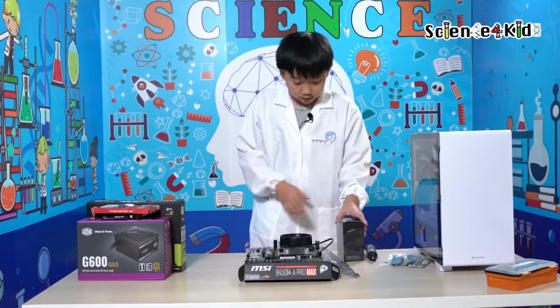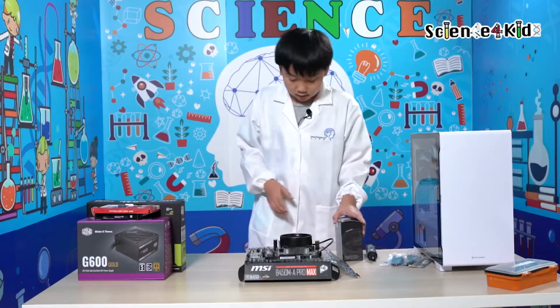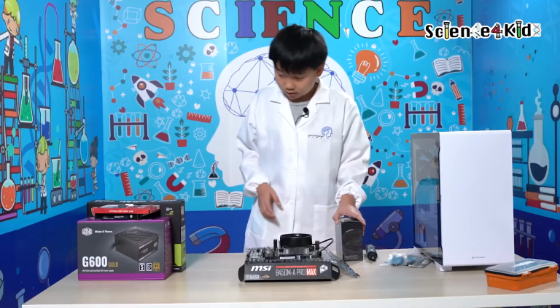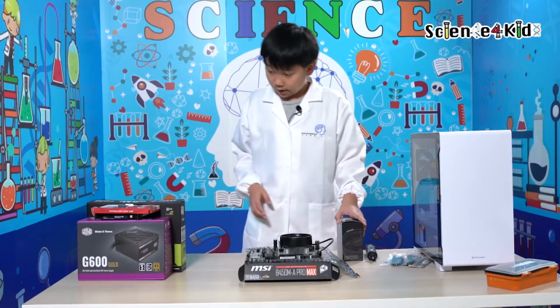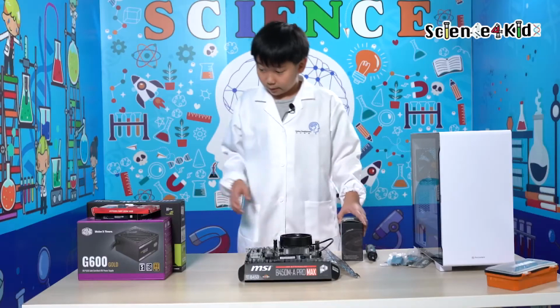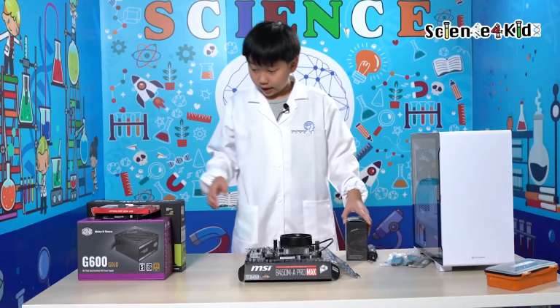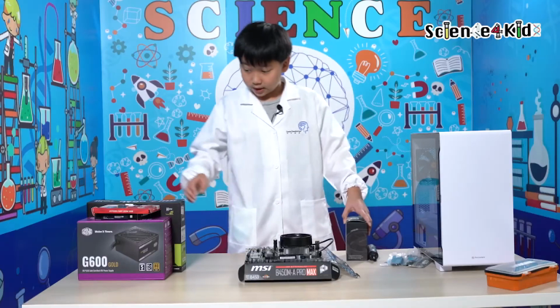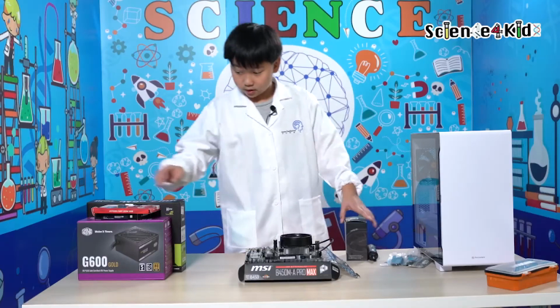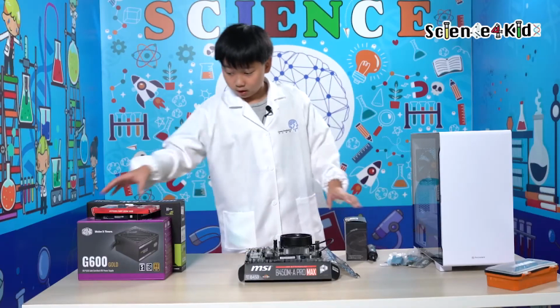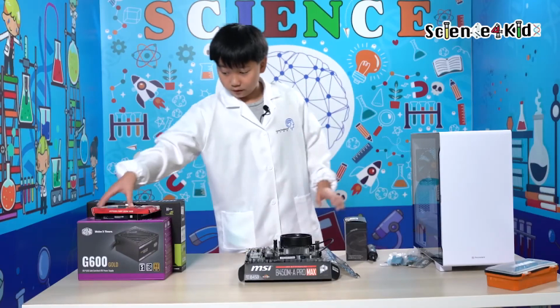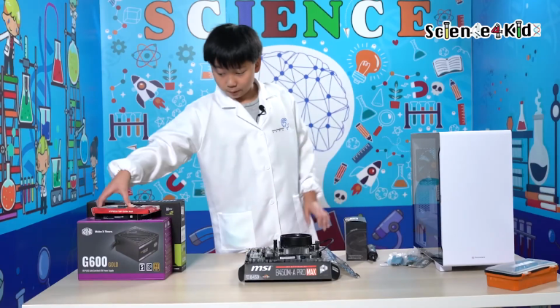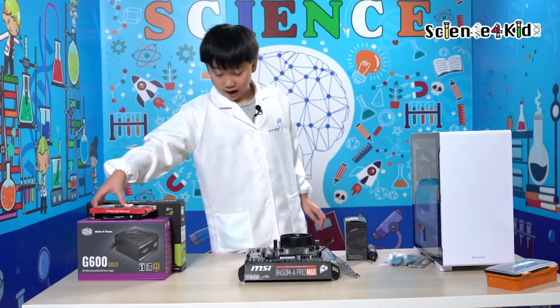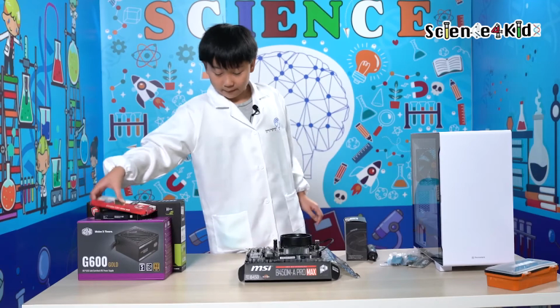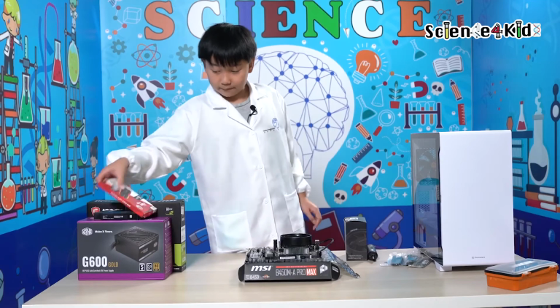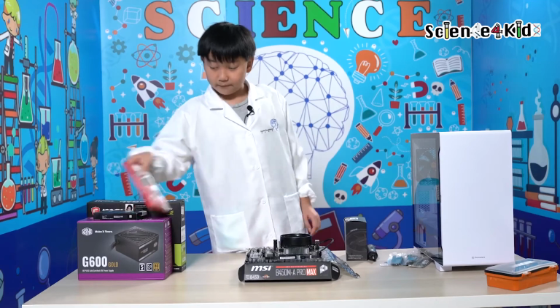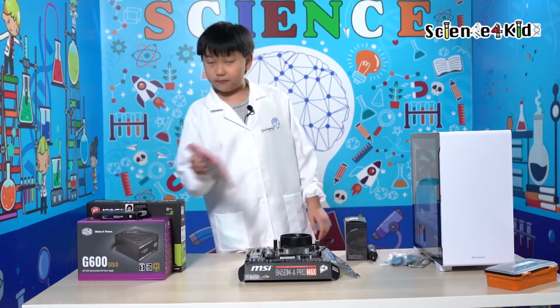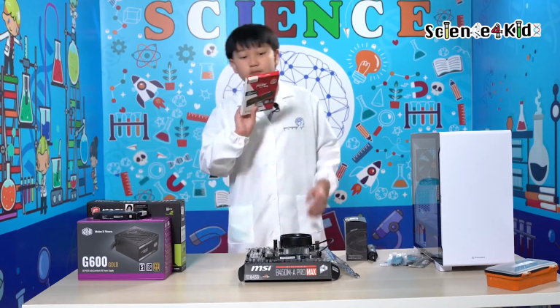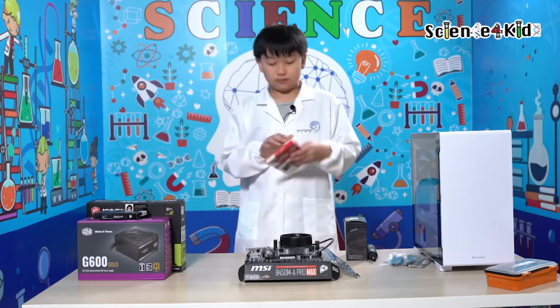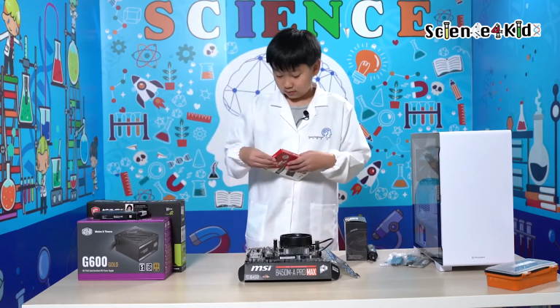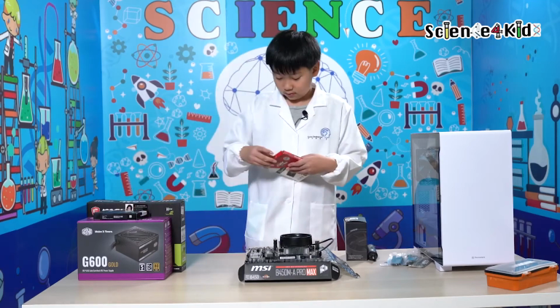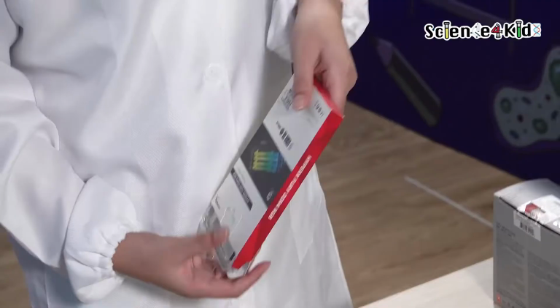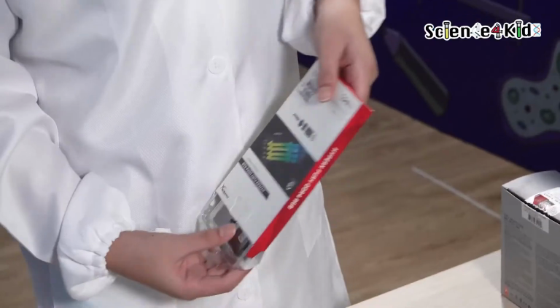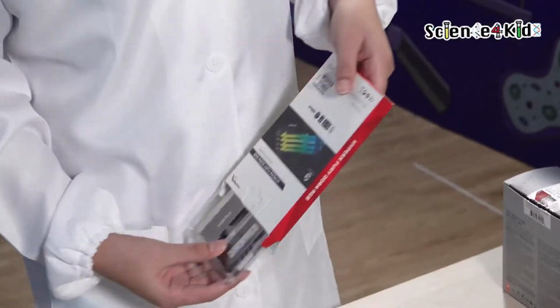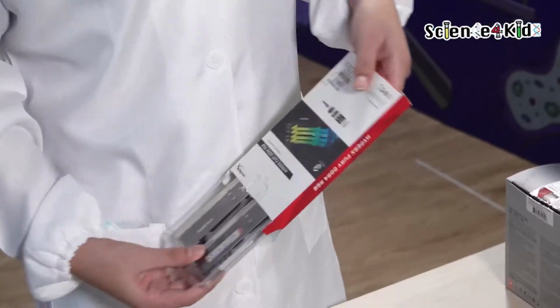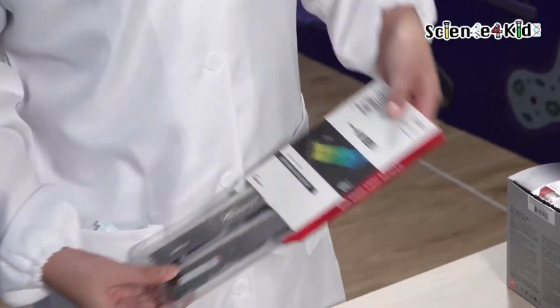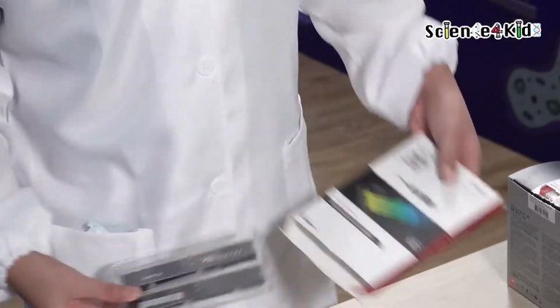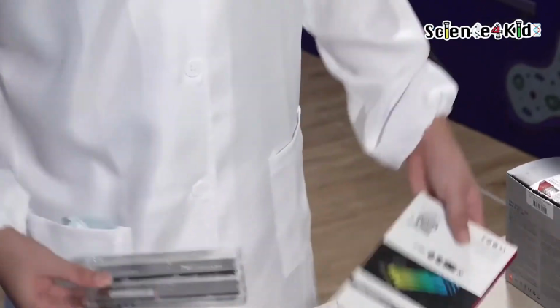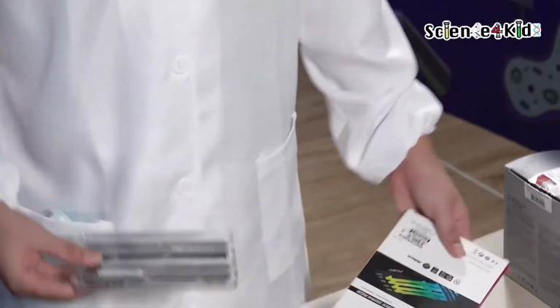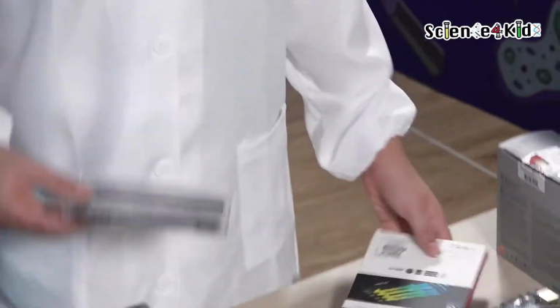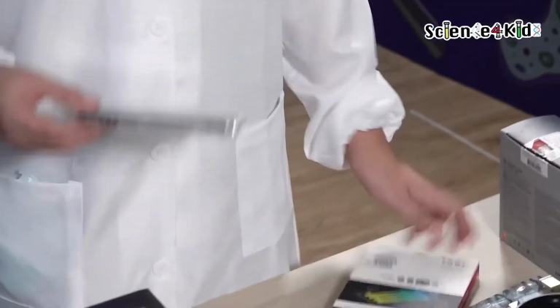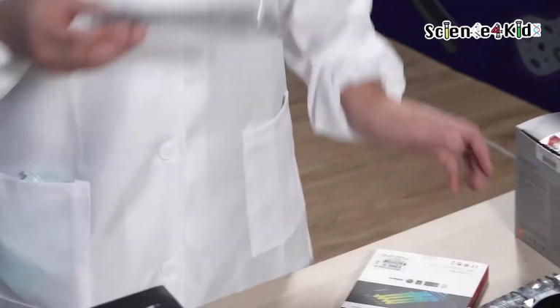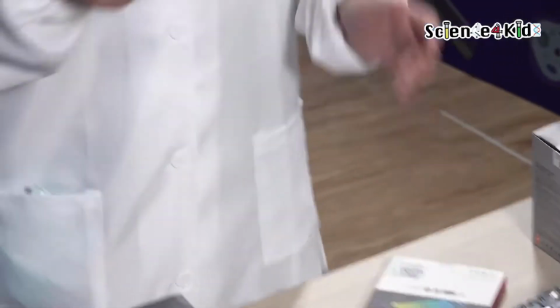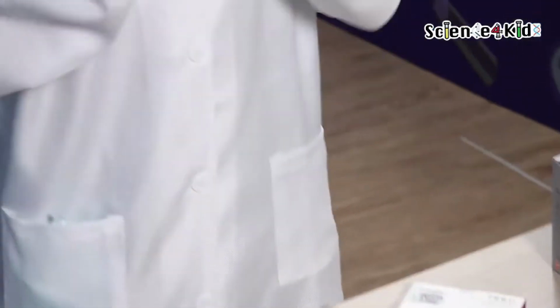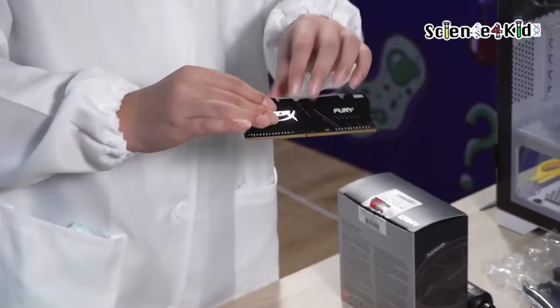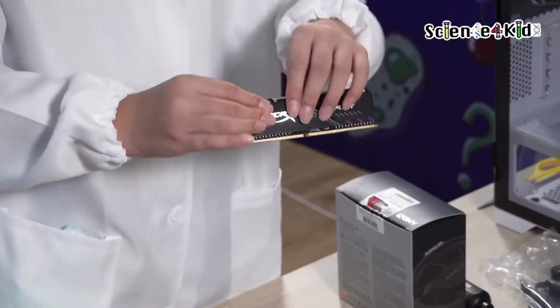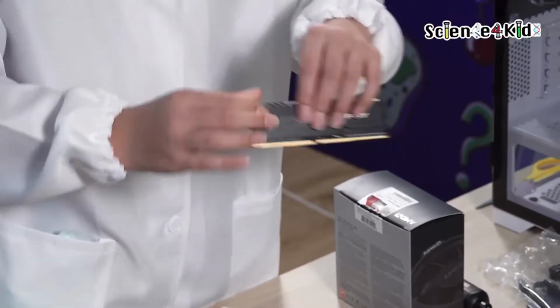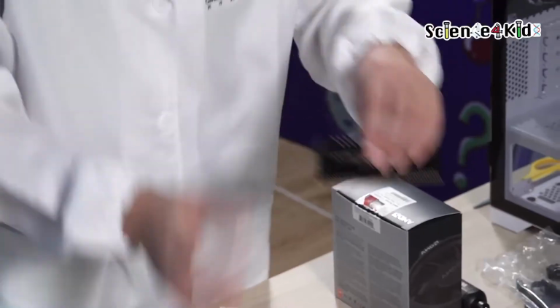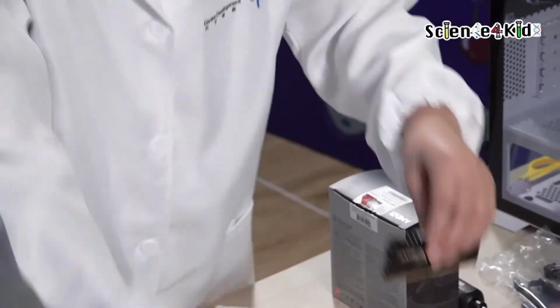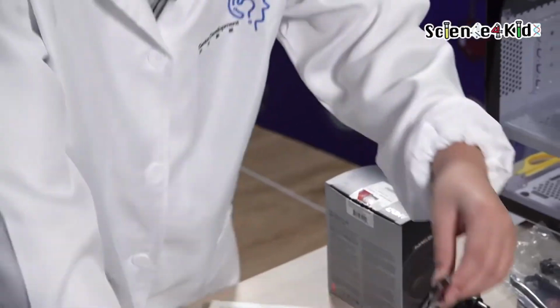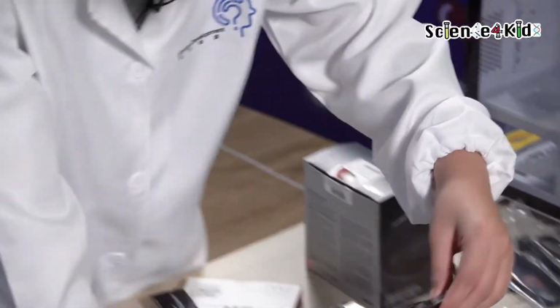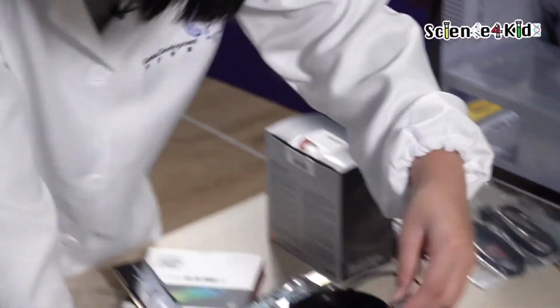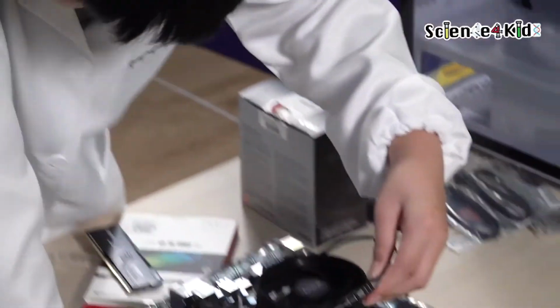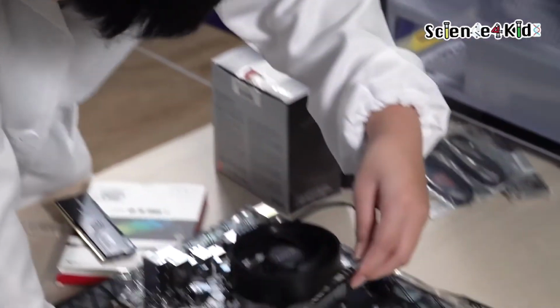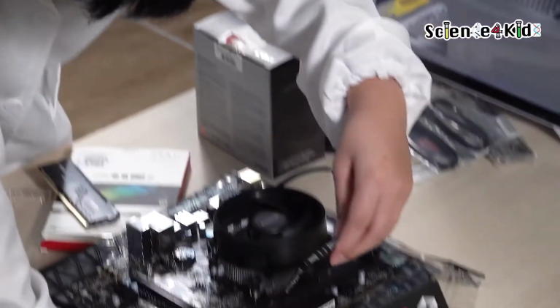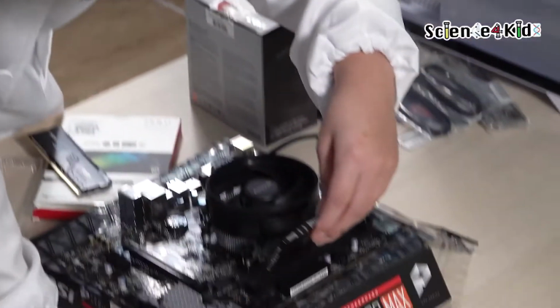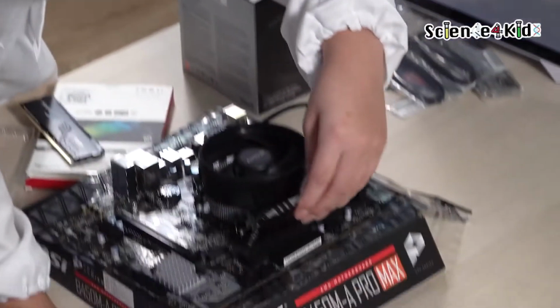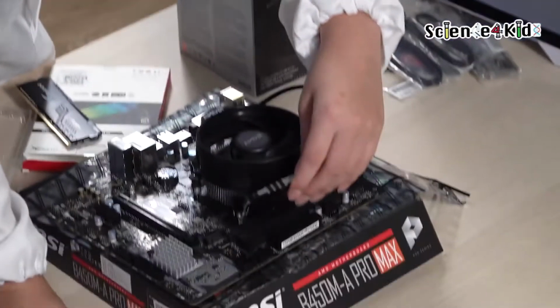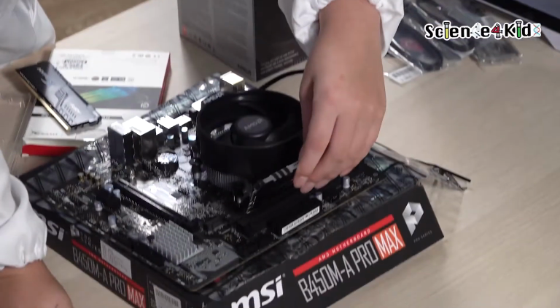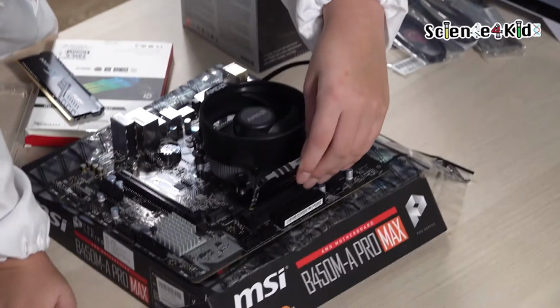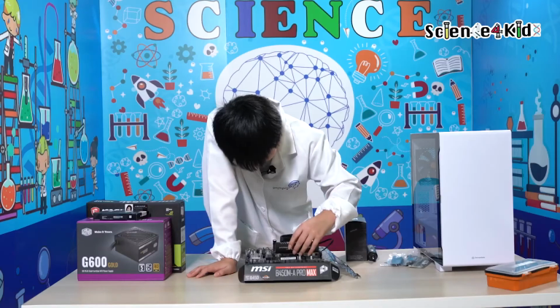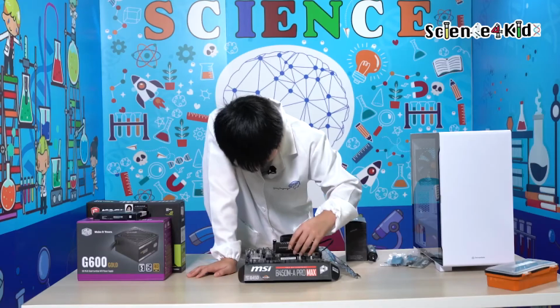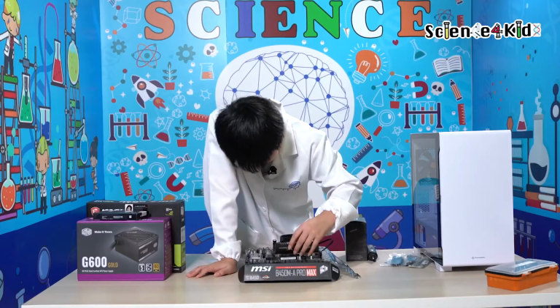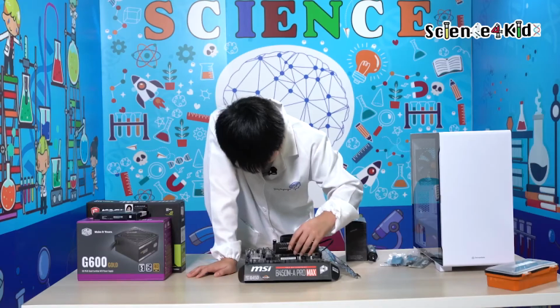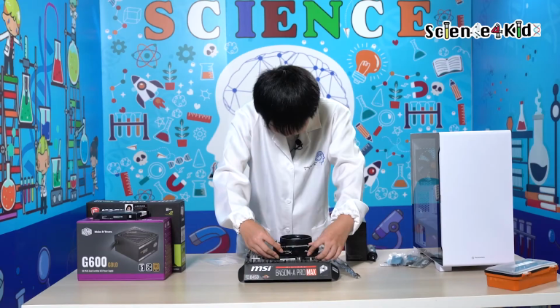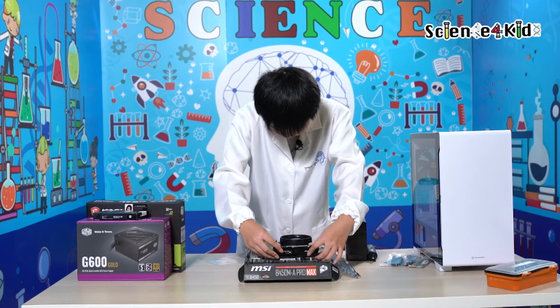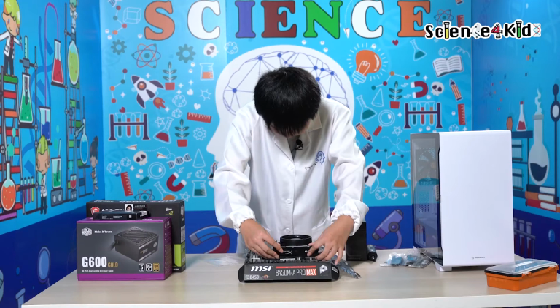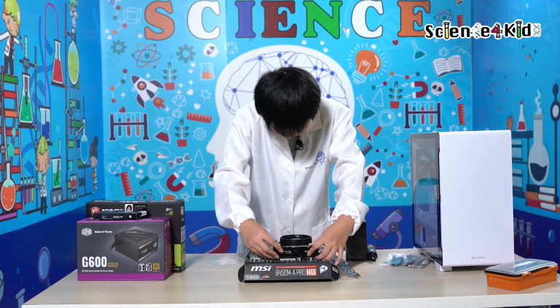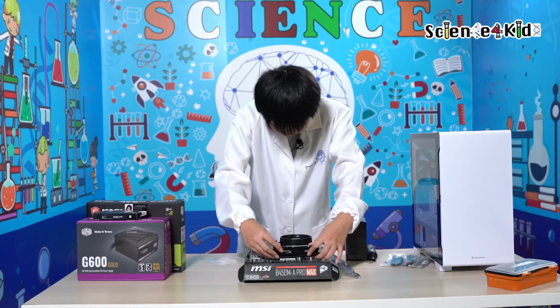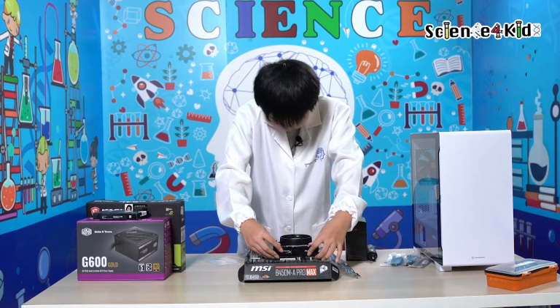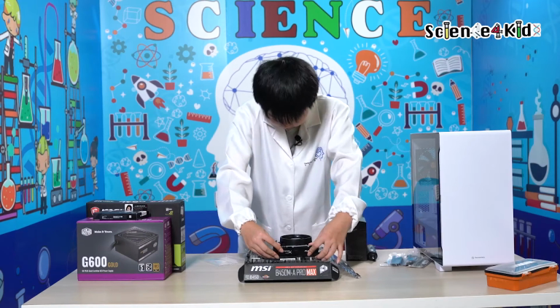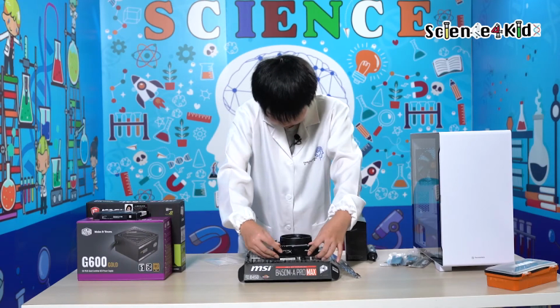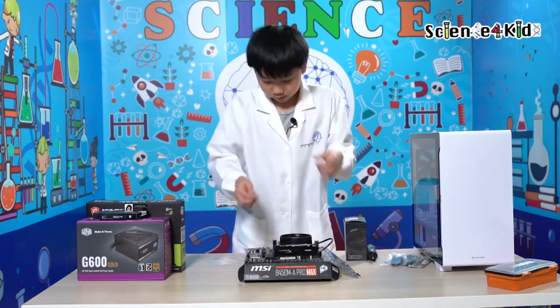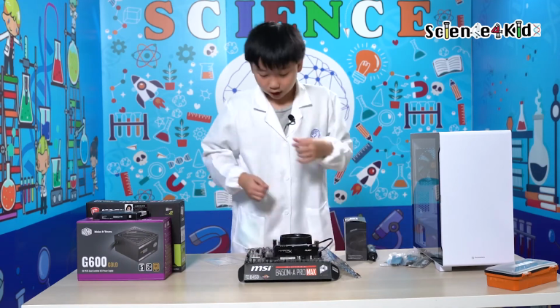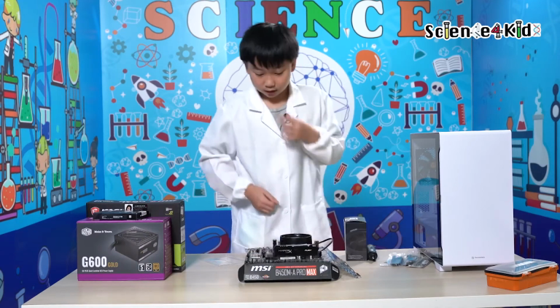So now we're going to install the RAM. Here's our RAM. Done.